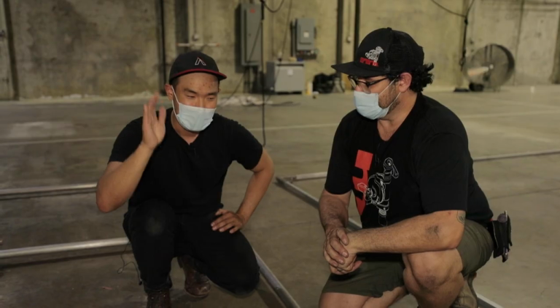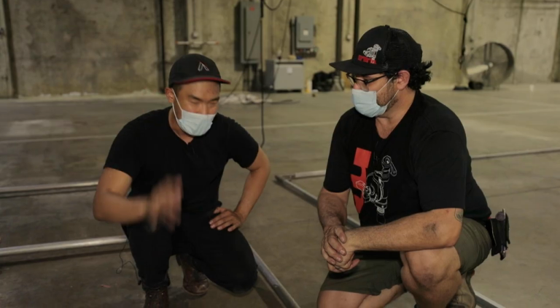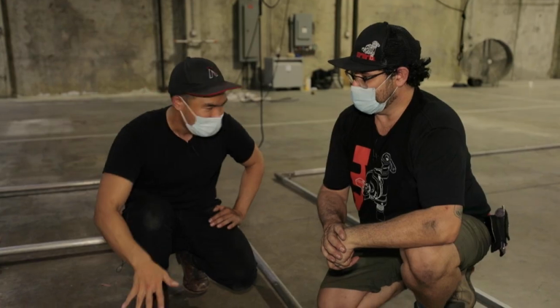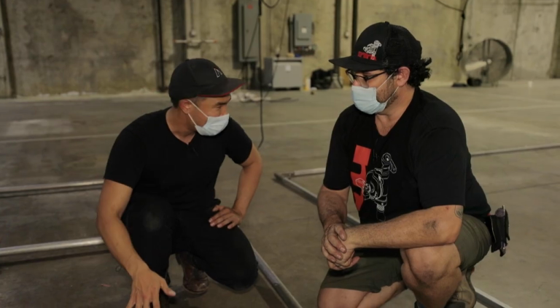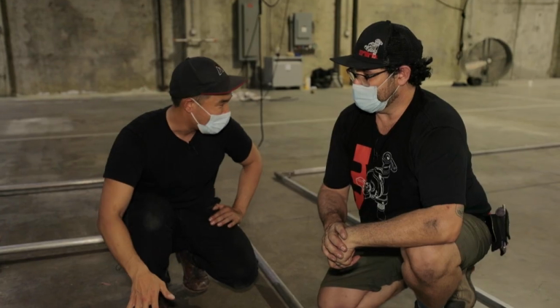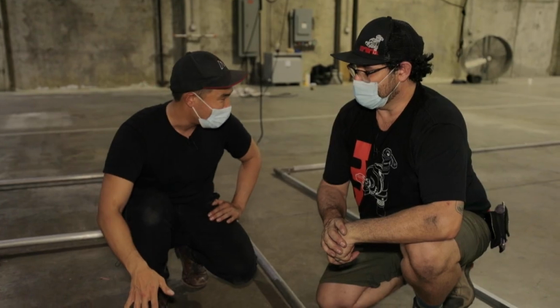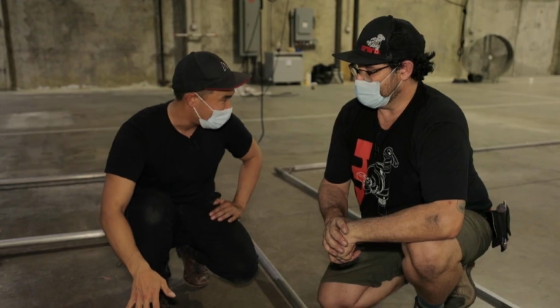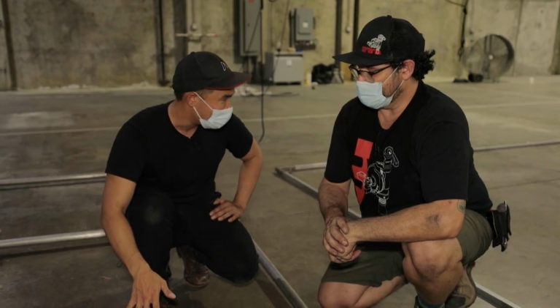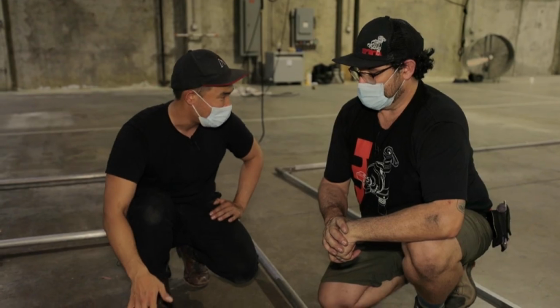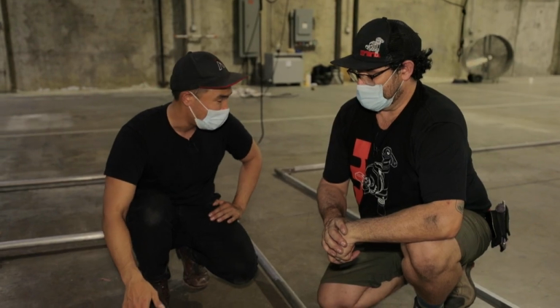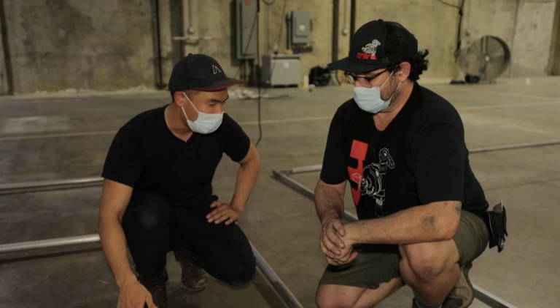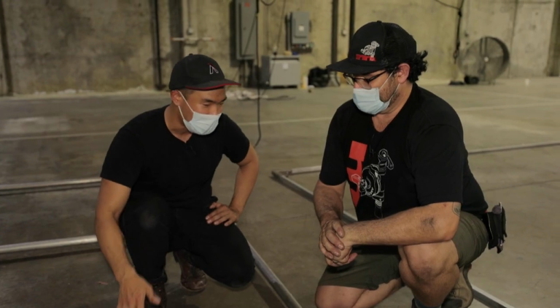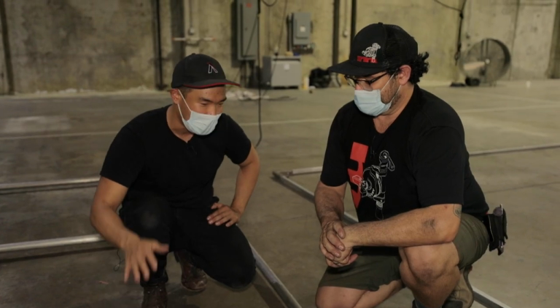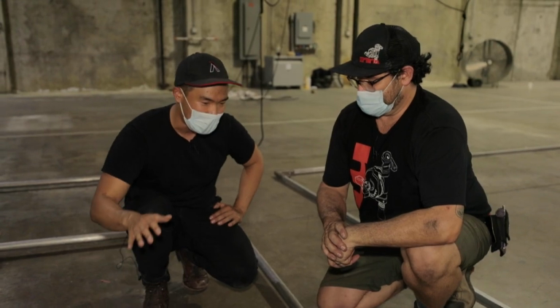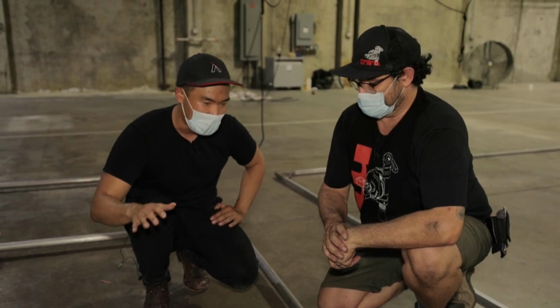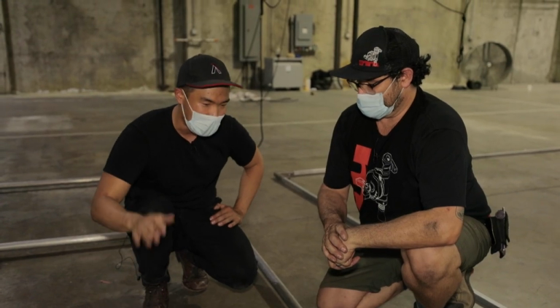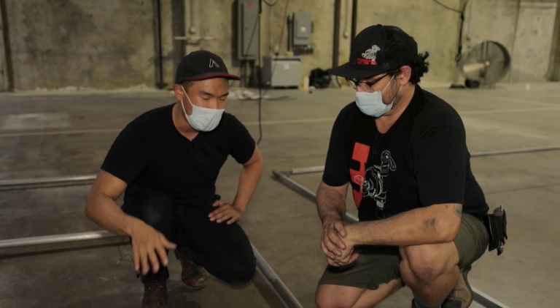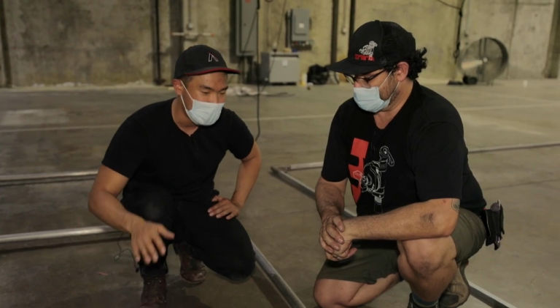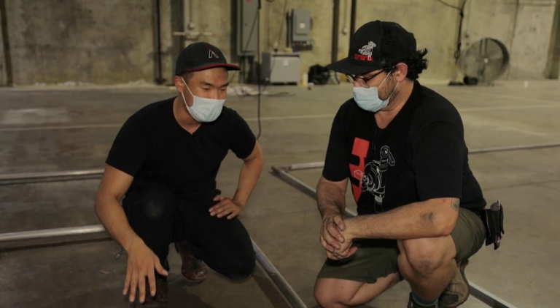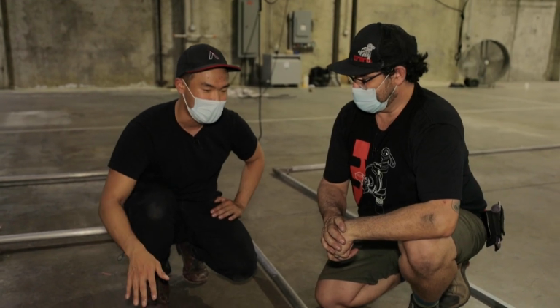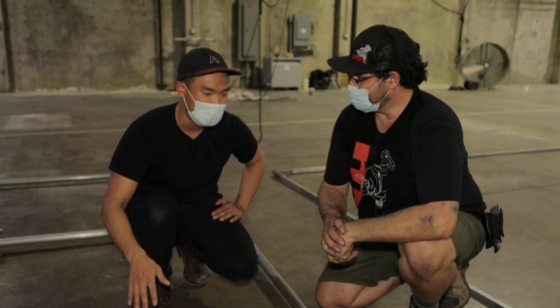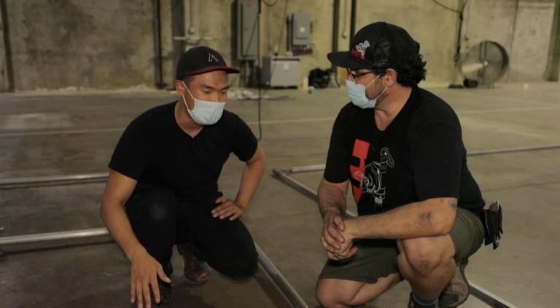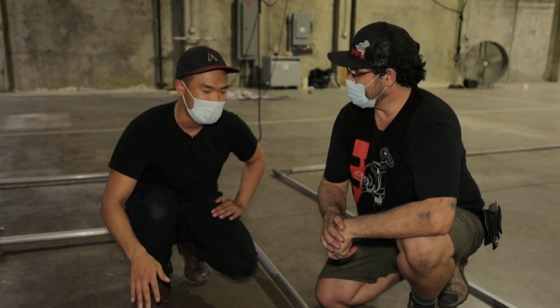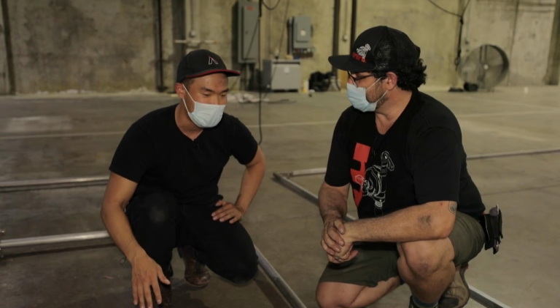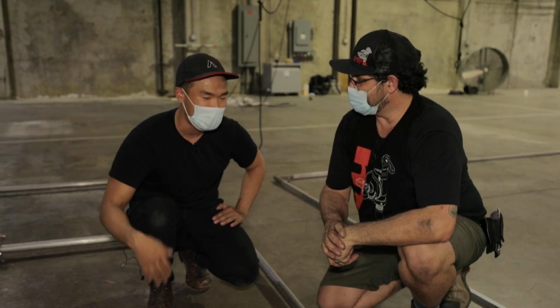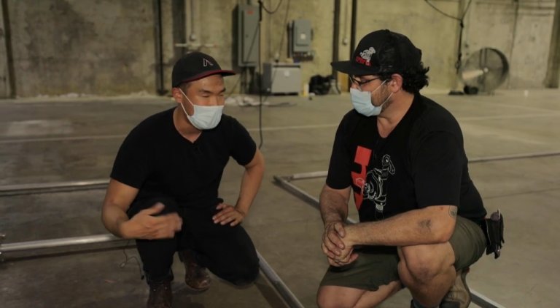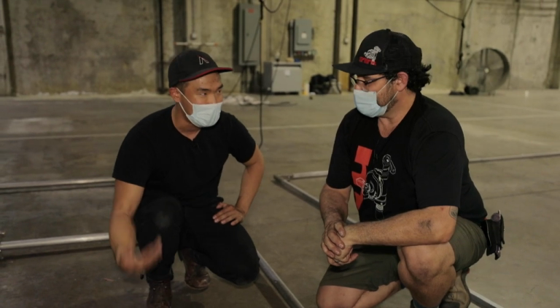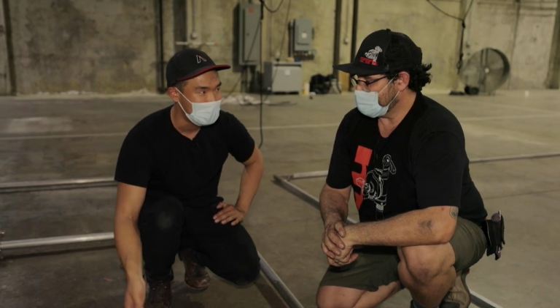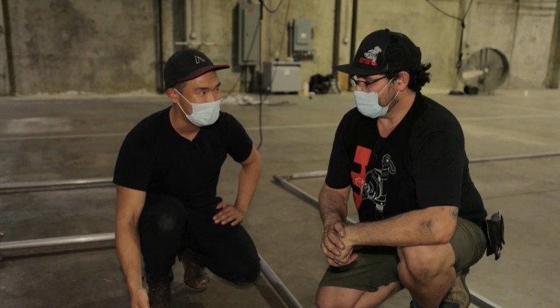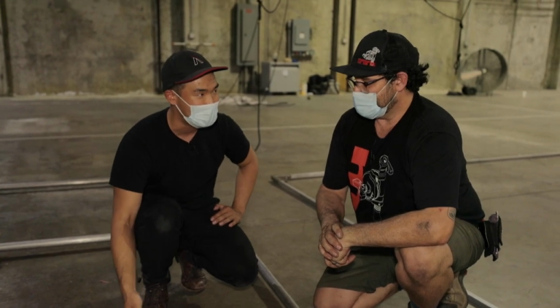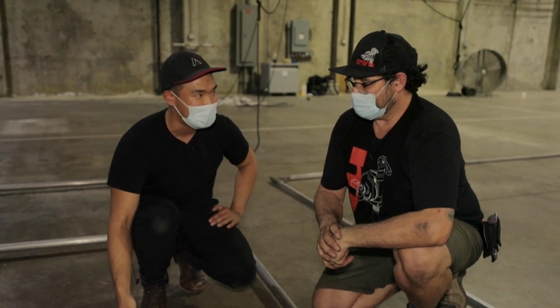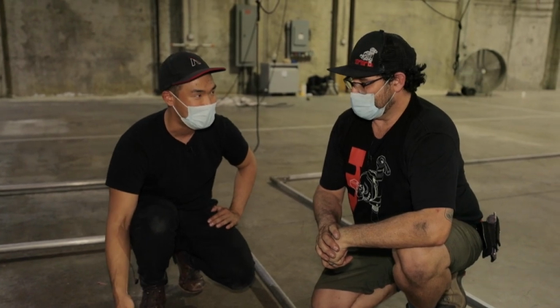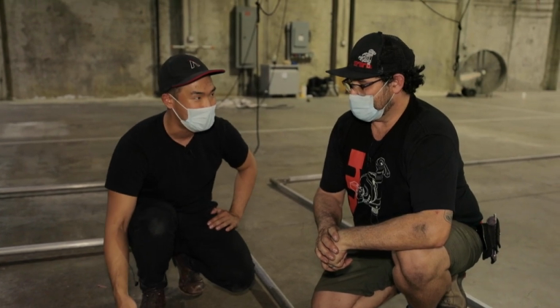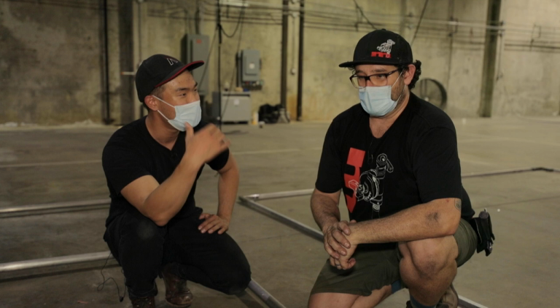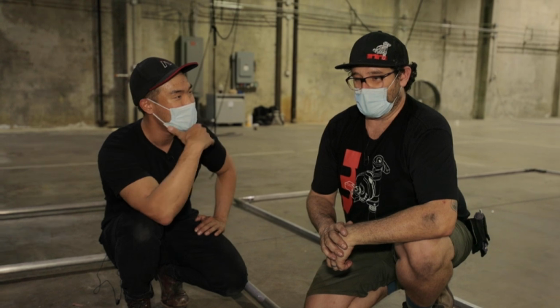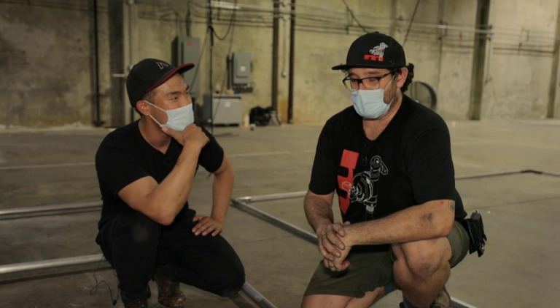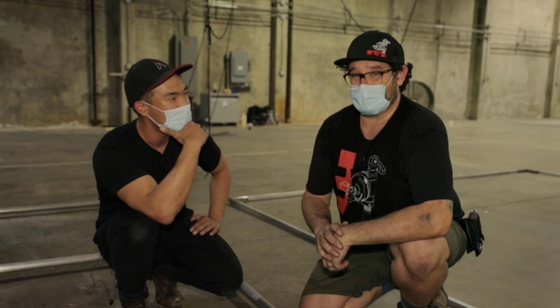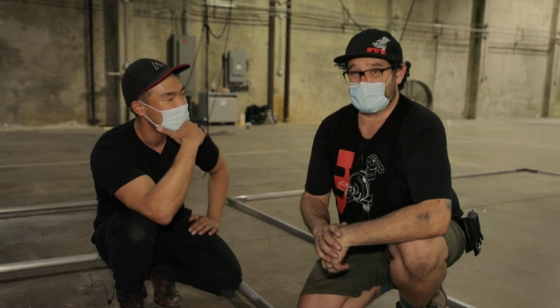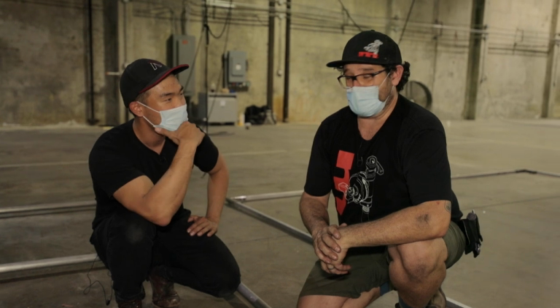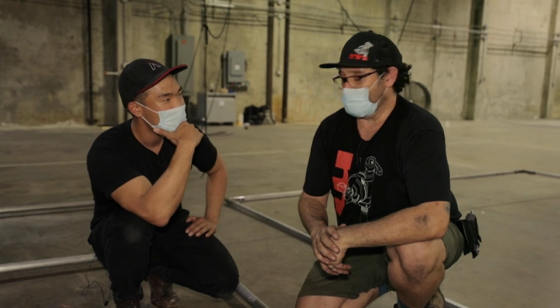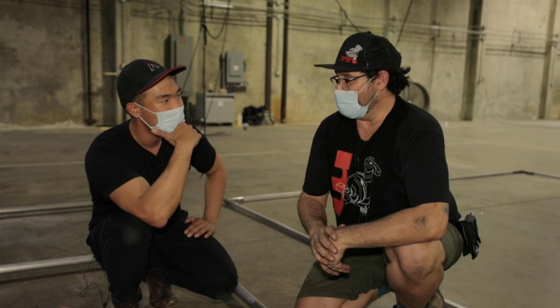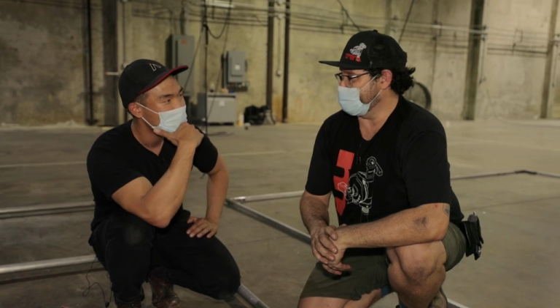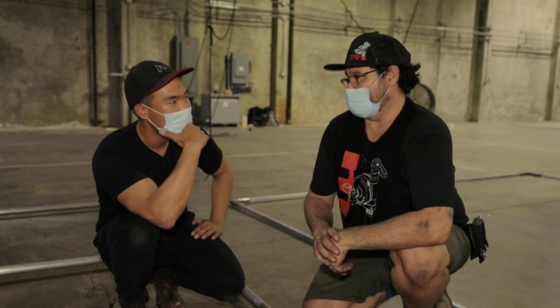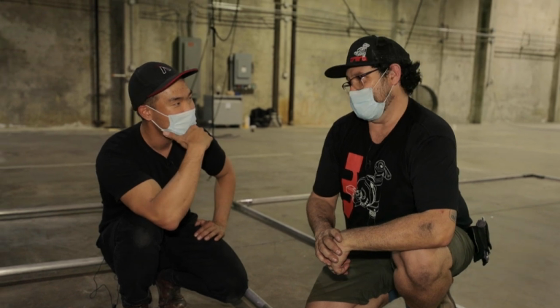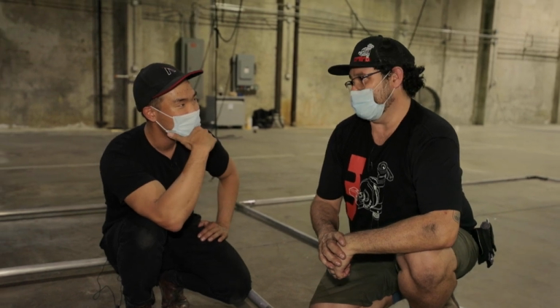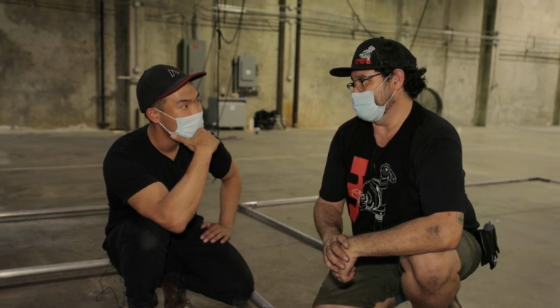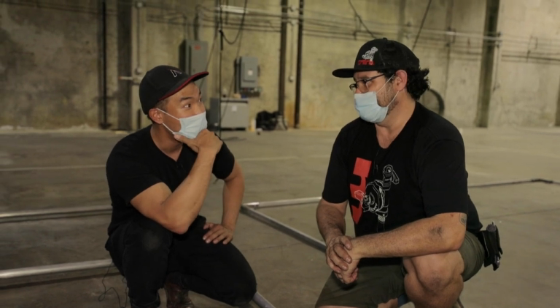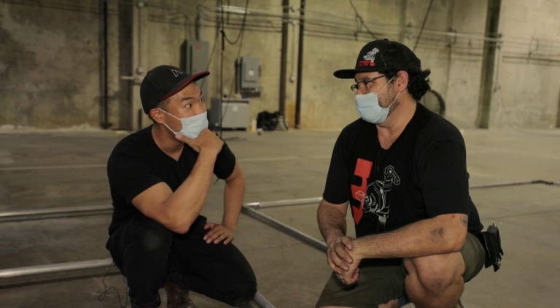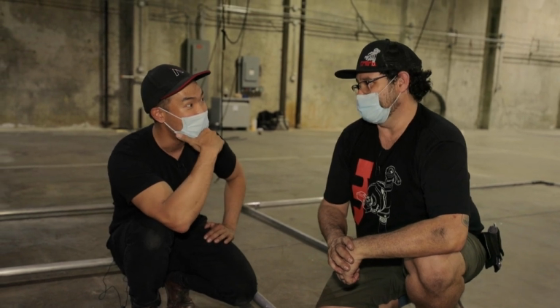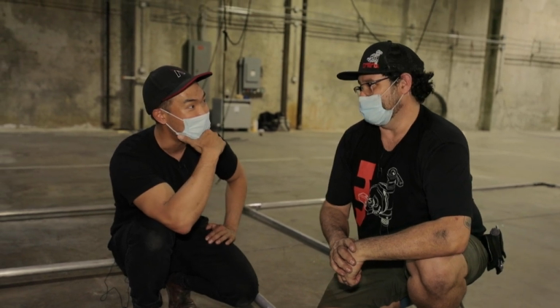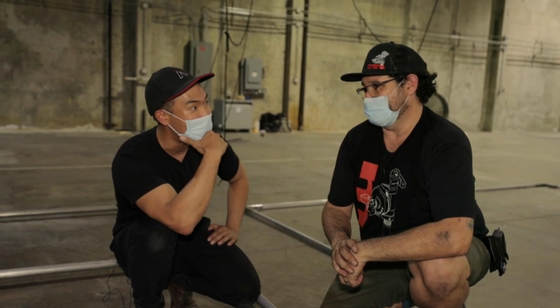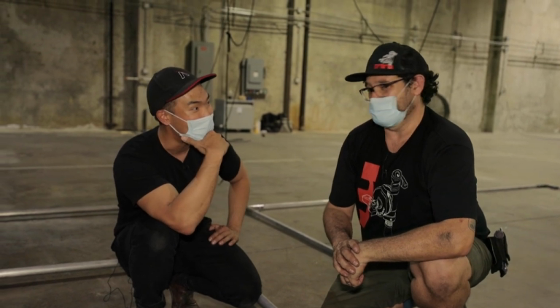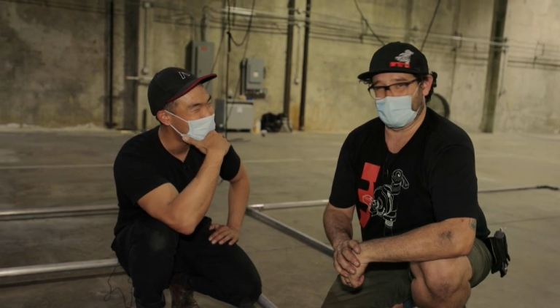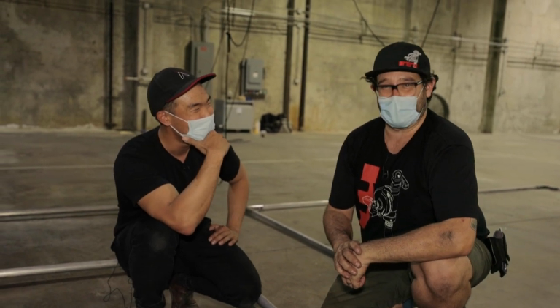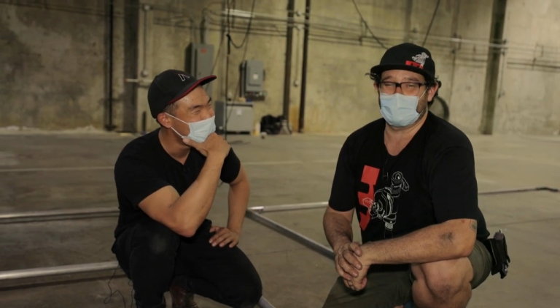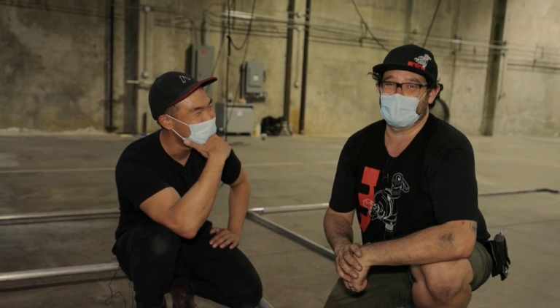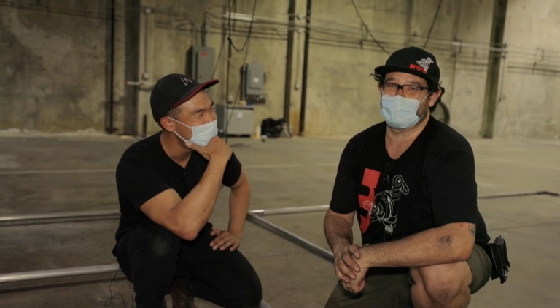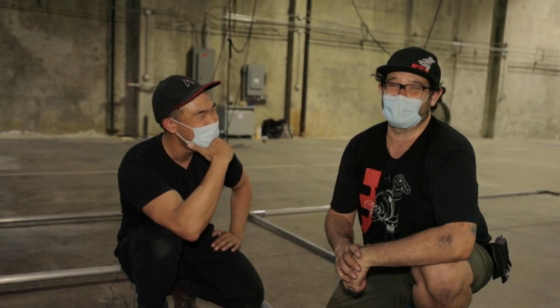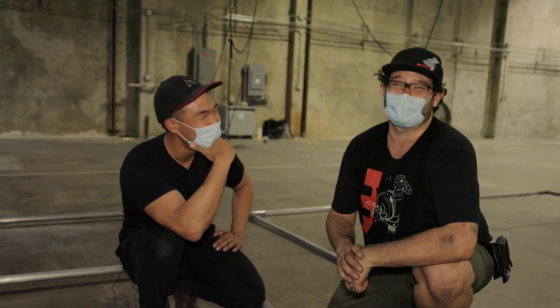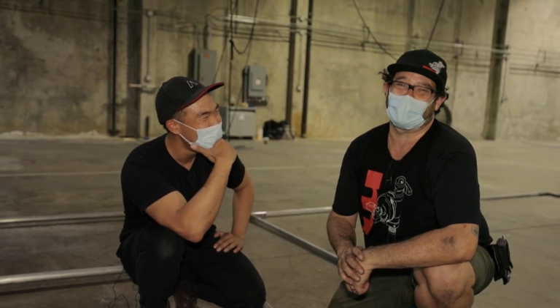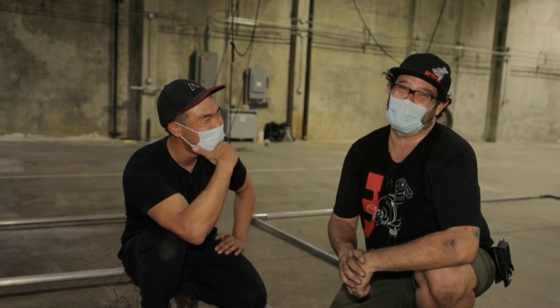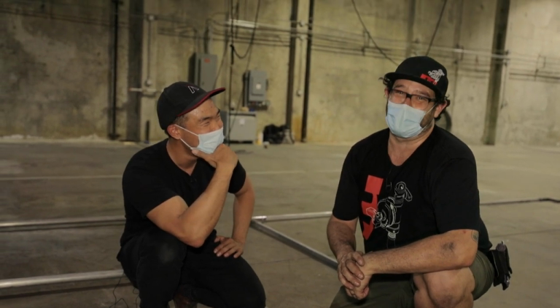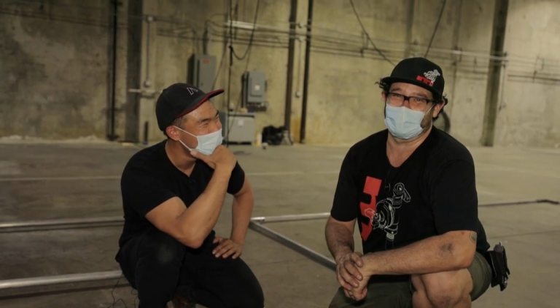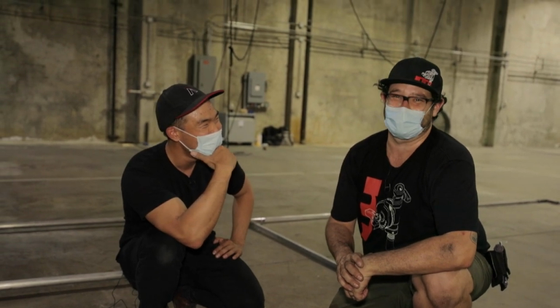Now that we've got this frame, how do we start to suspend this system? We're going to tie ropes on it — and that means we get to tie knots. Knots are awesome.